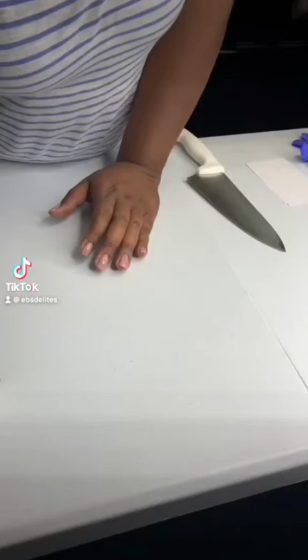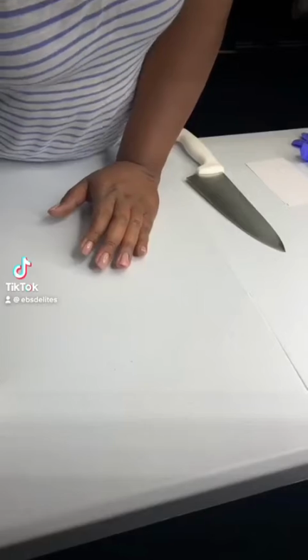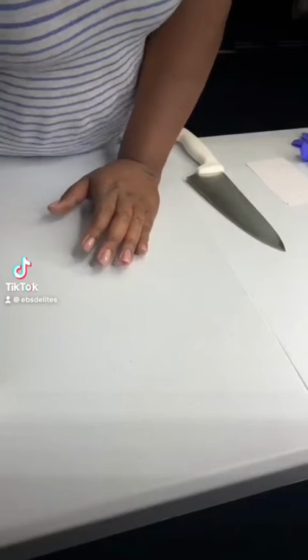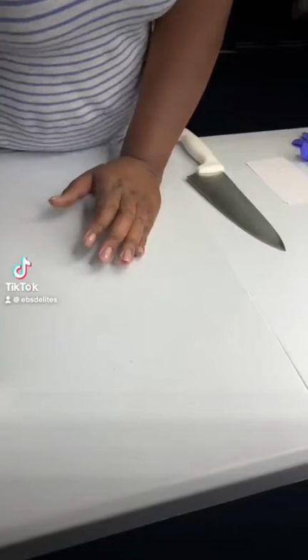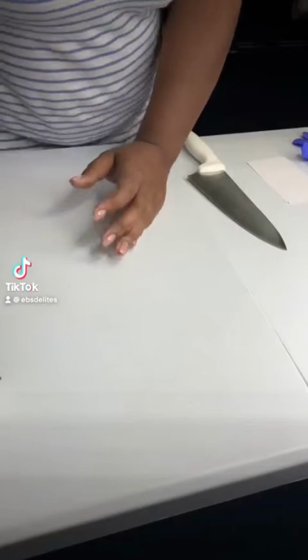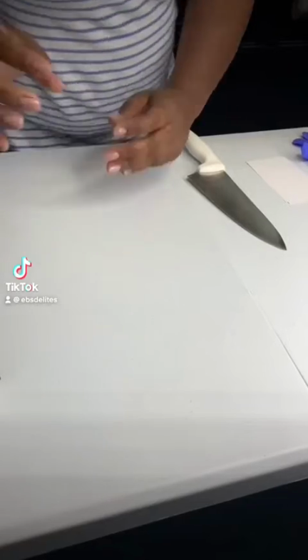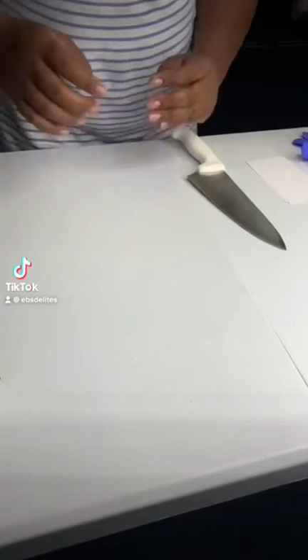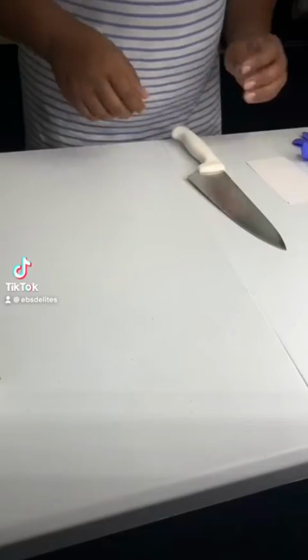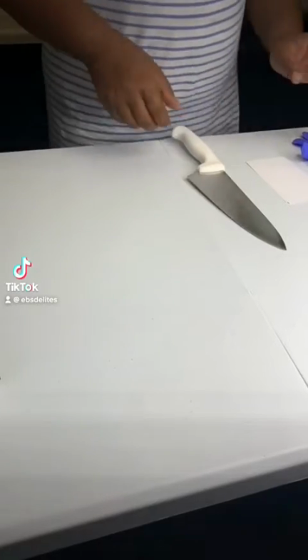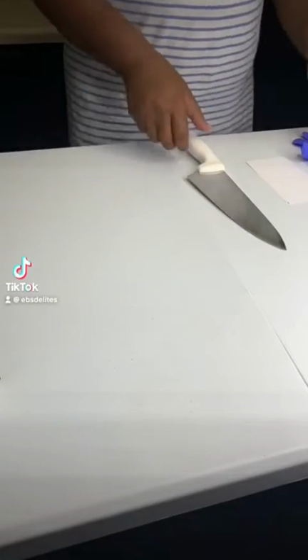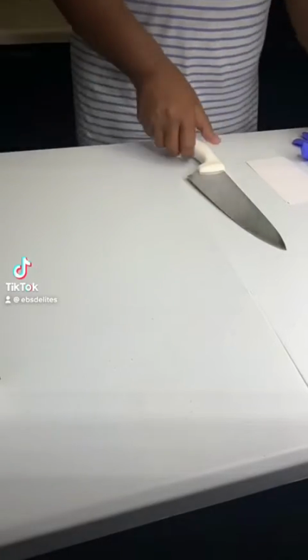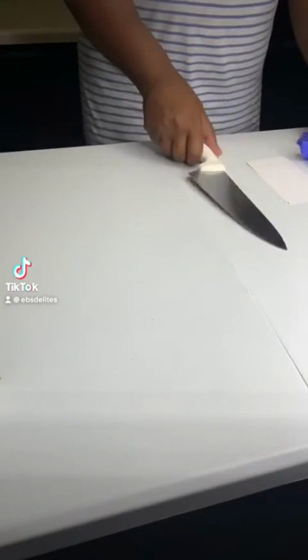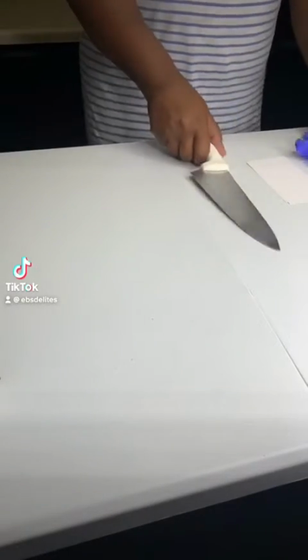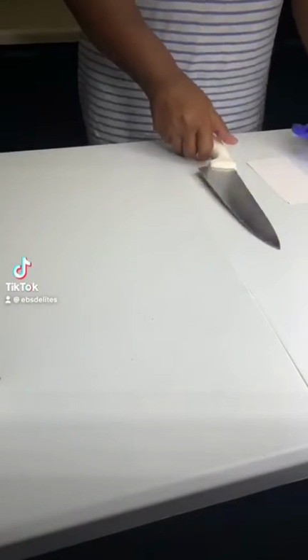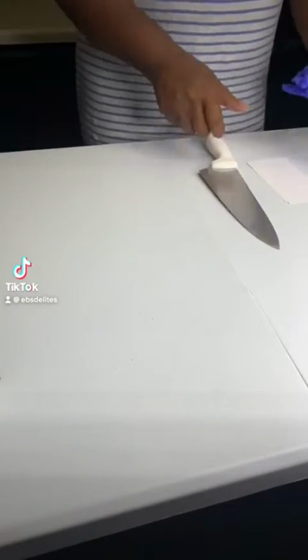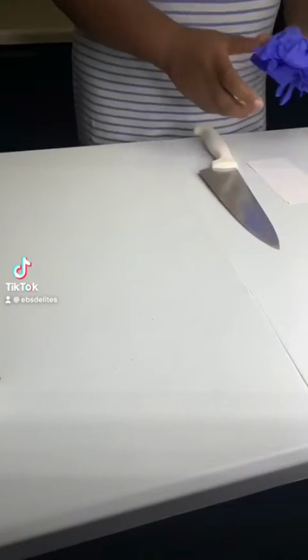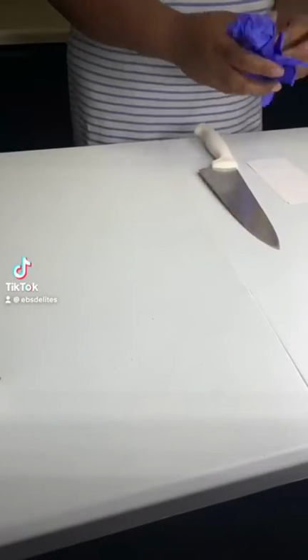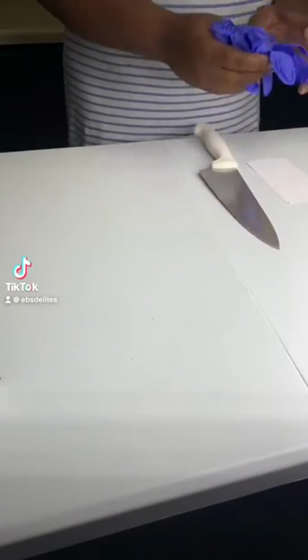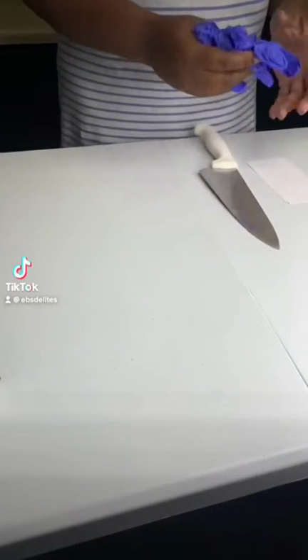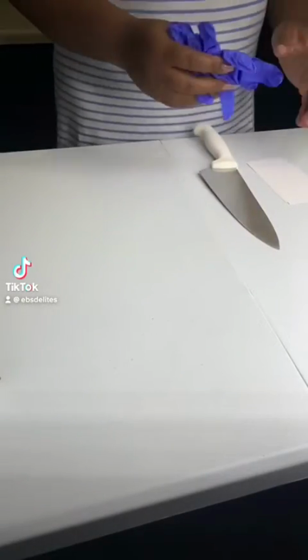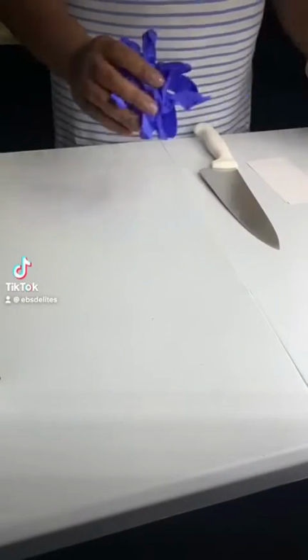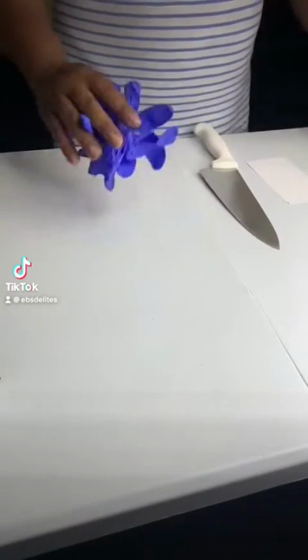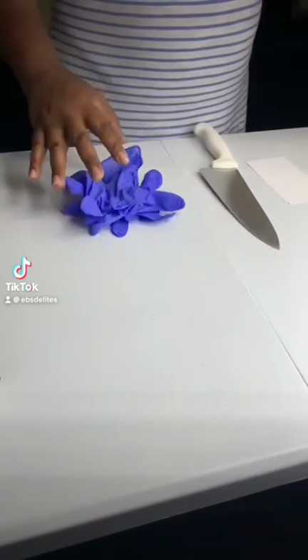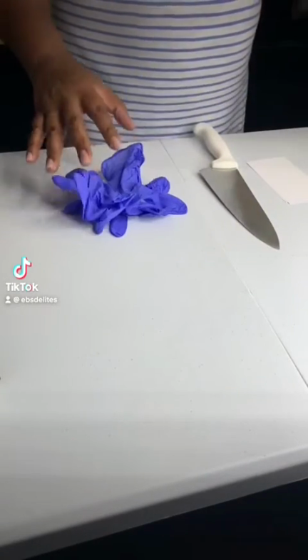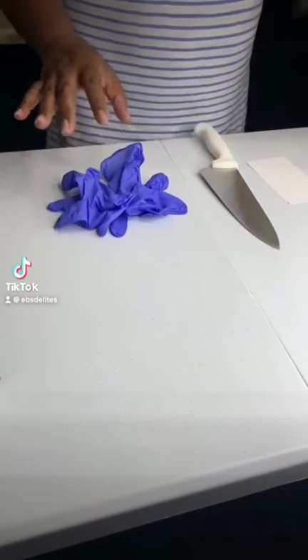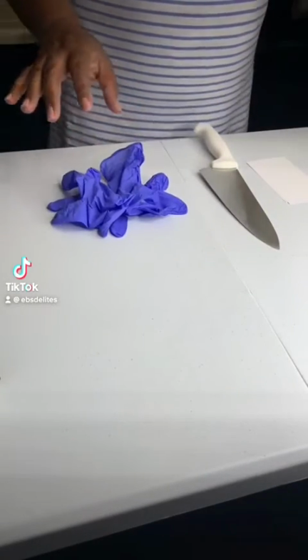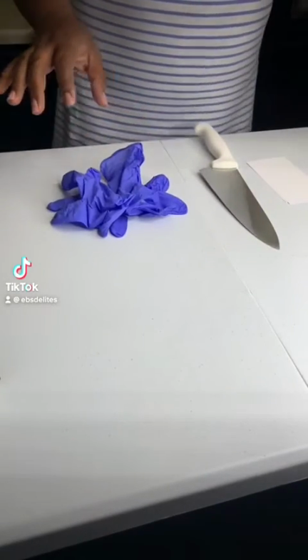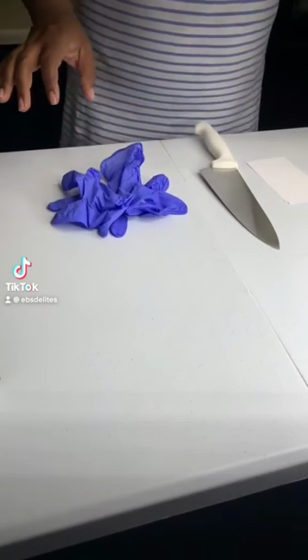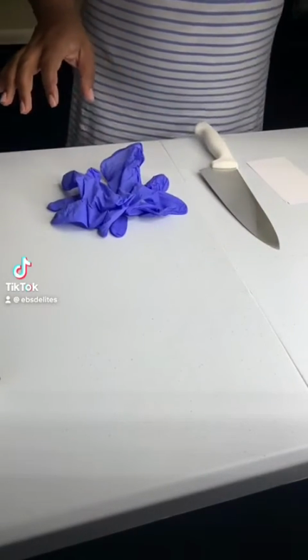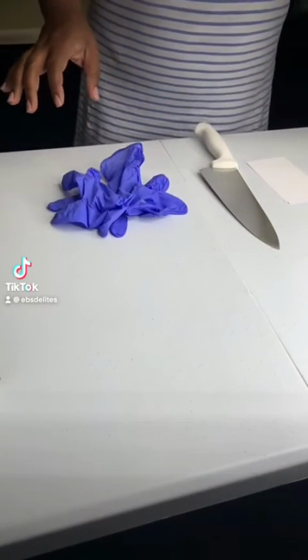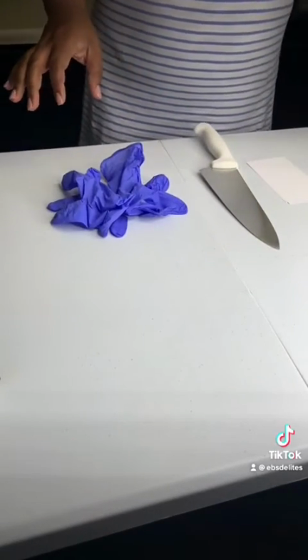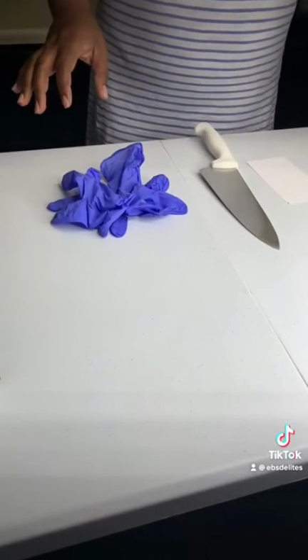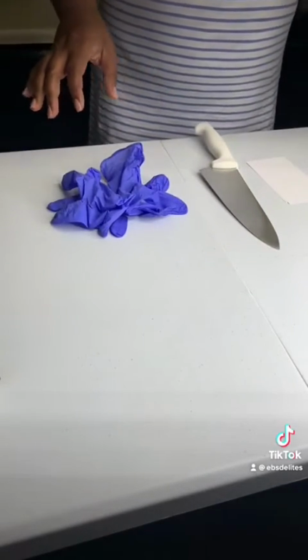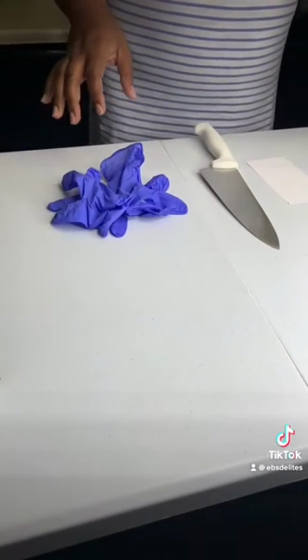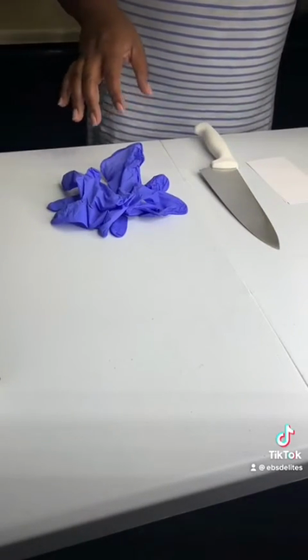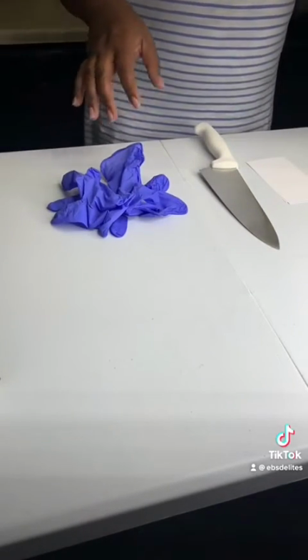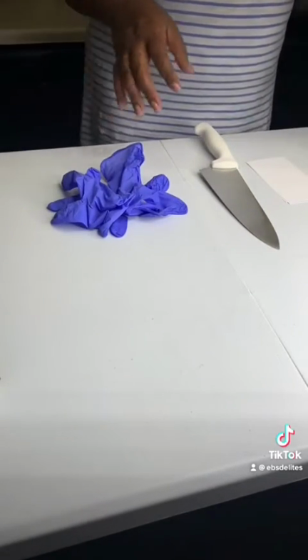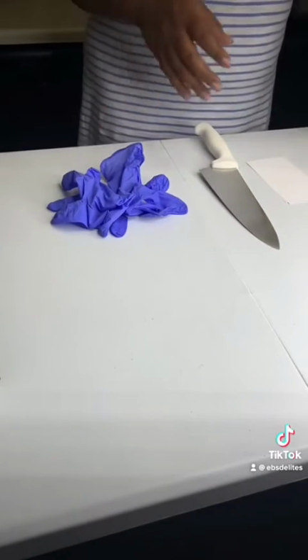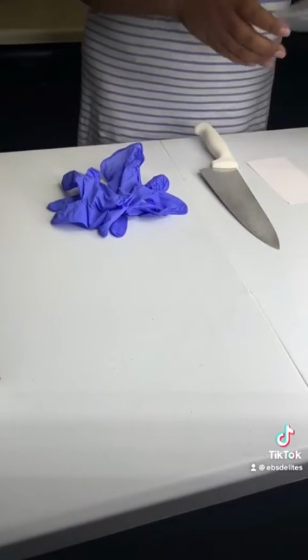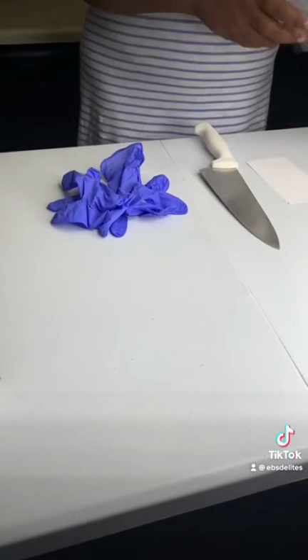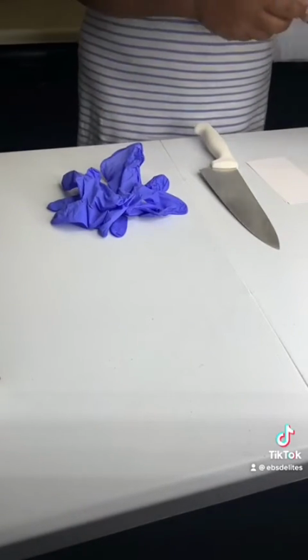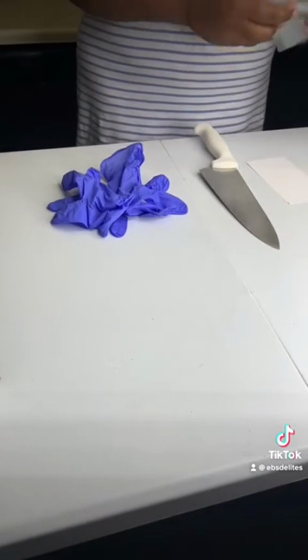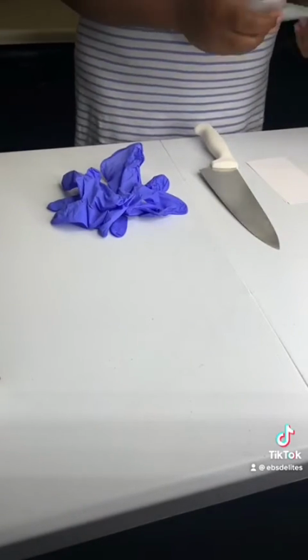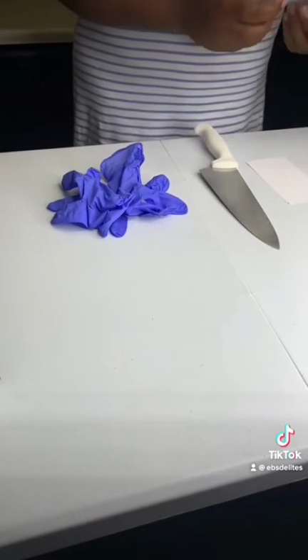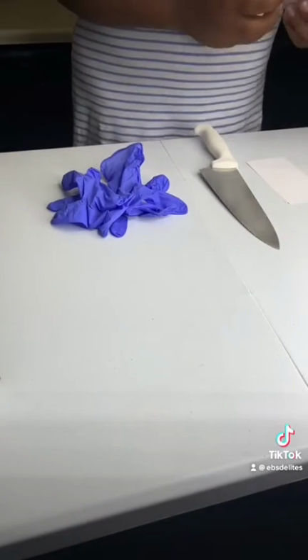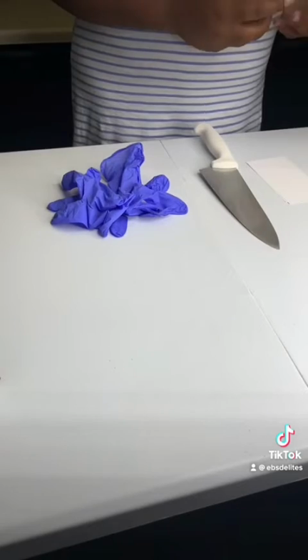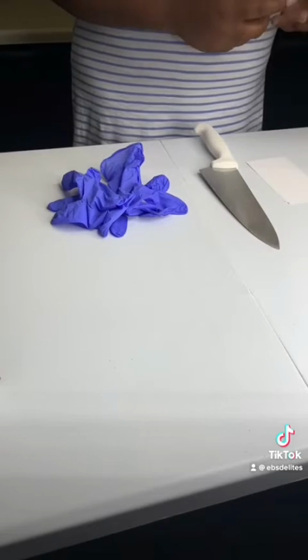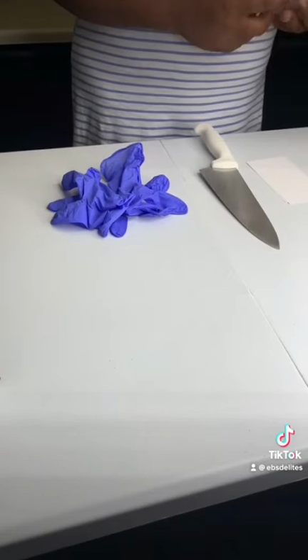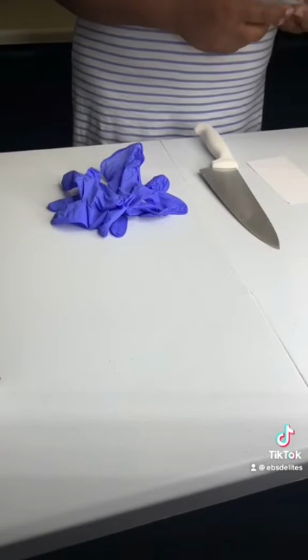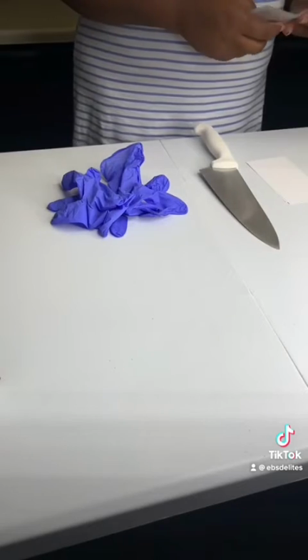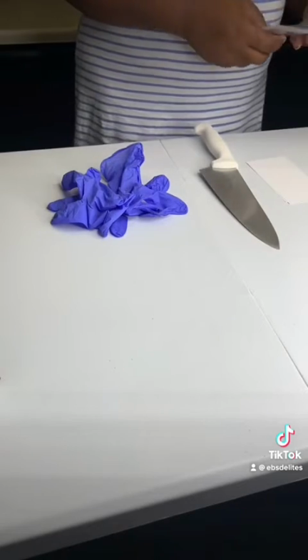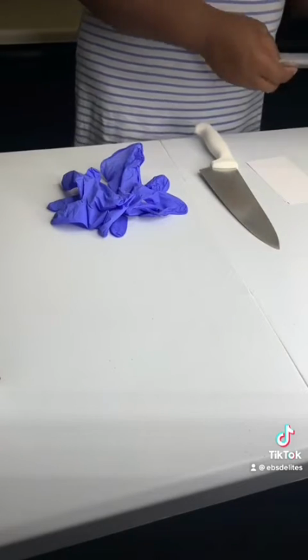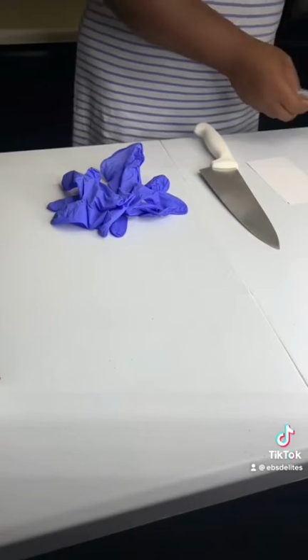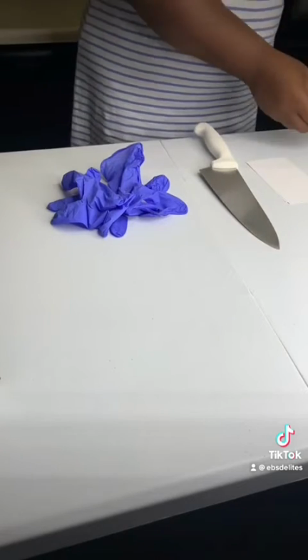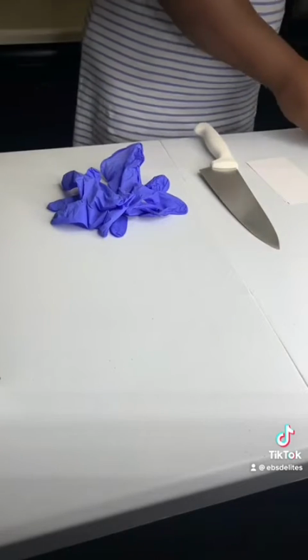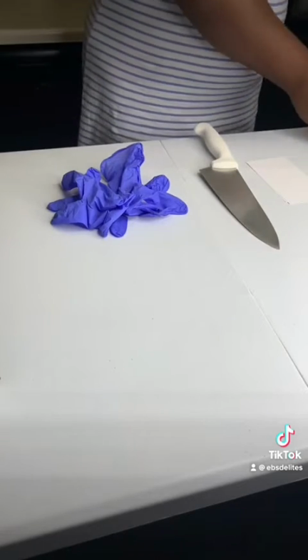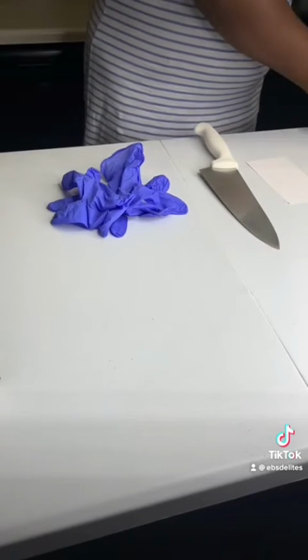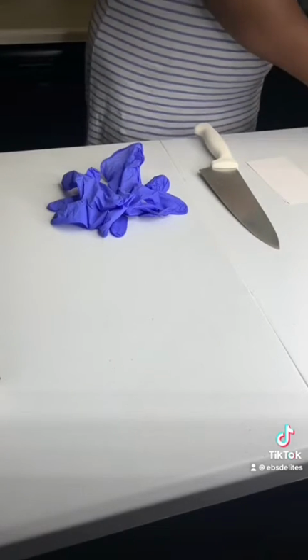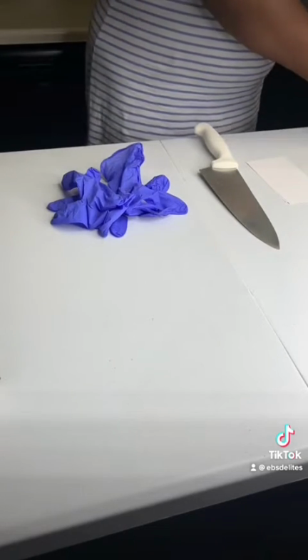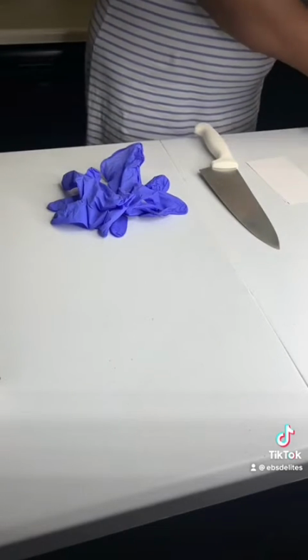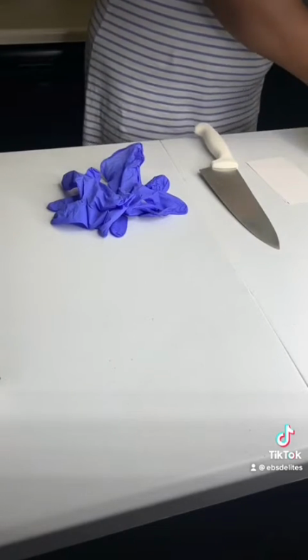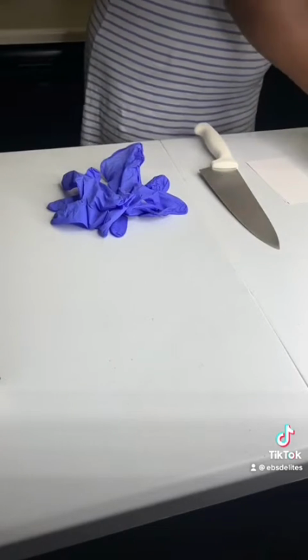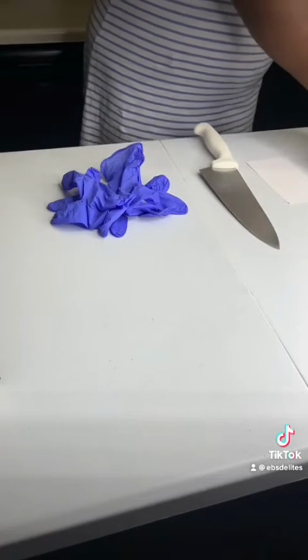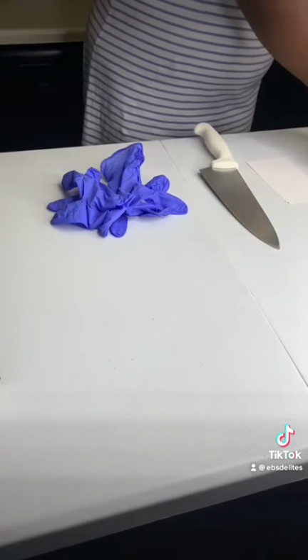Welcome to Brownie and Rice Krispie Treat Packaging. Here I will go over the step-by-step process I do to package my goodies for my customers.